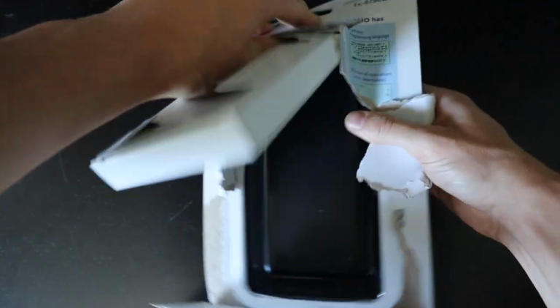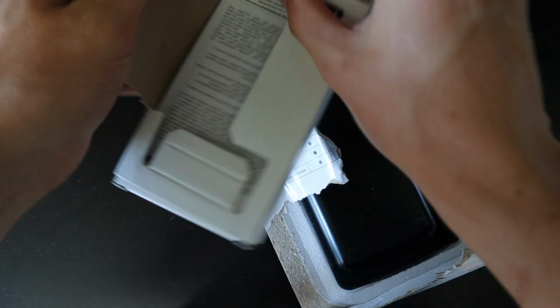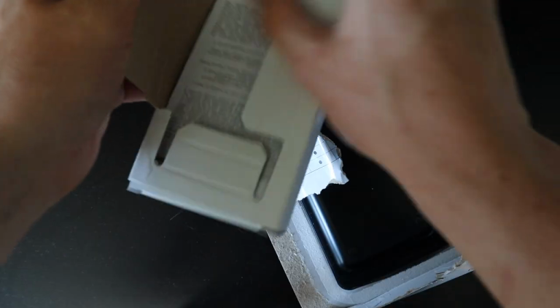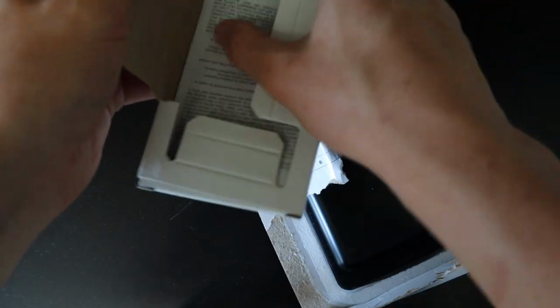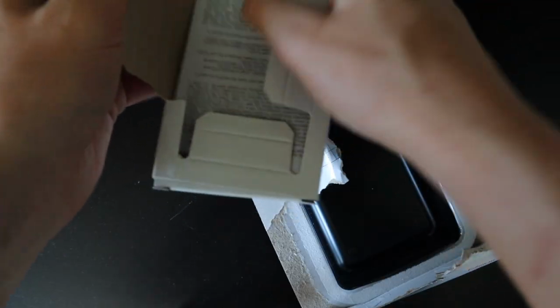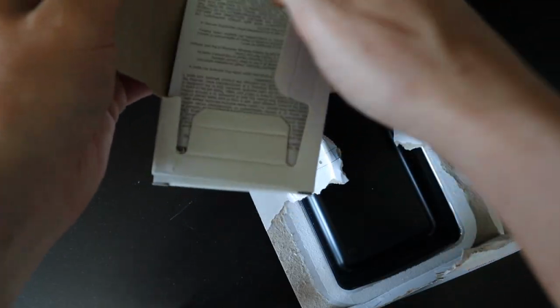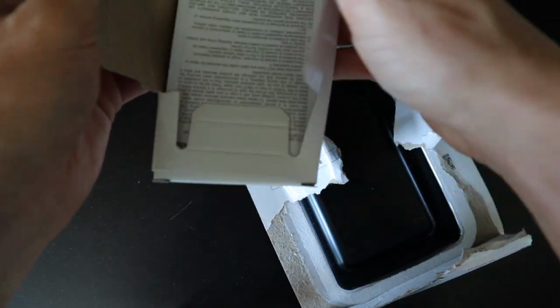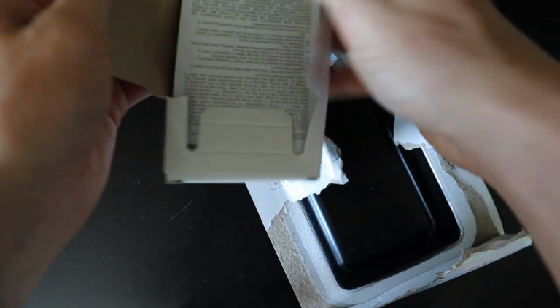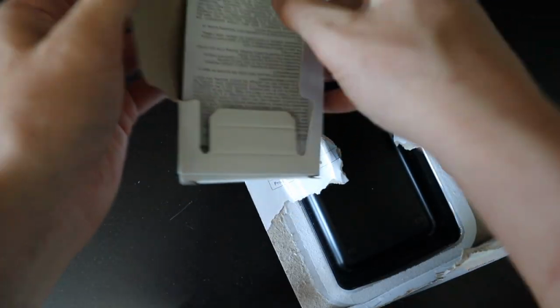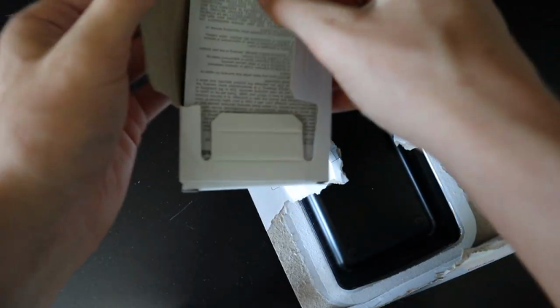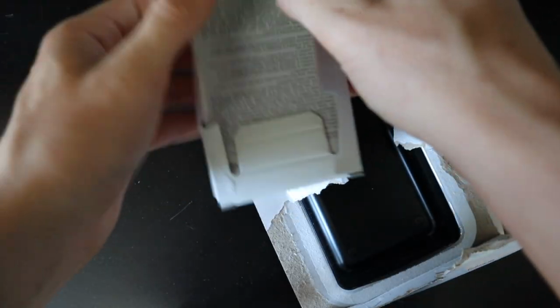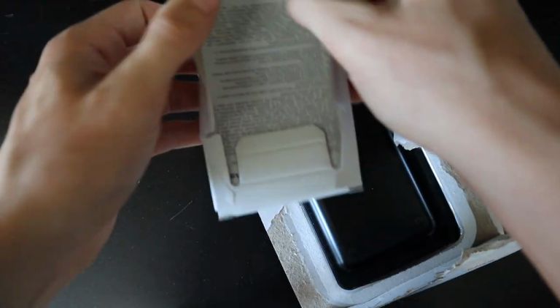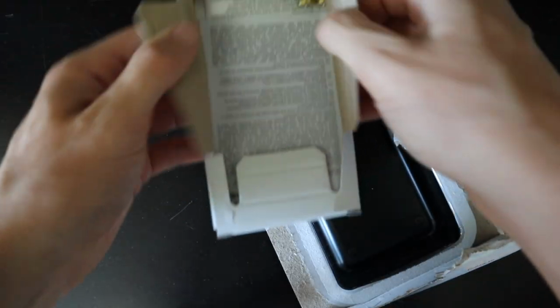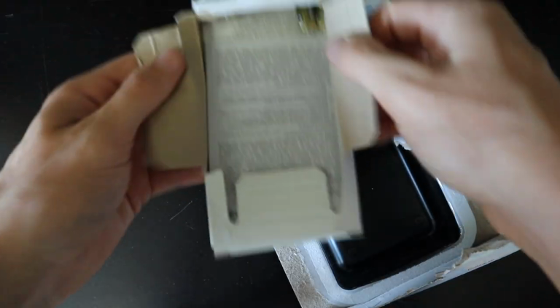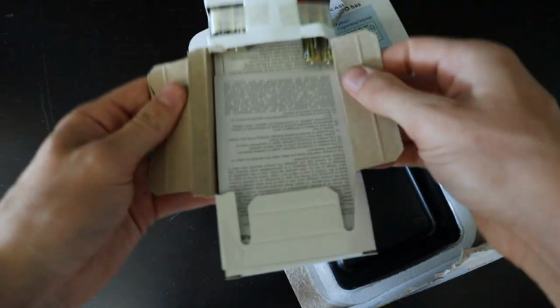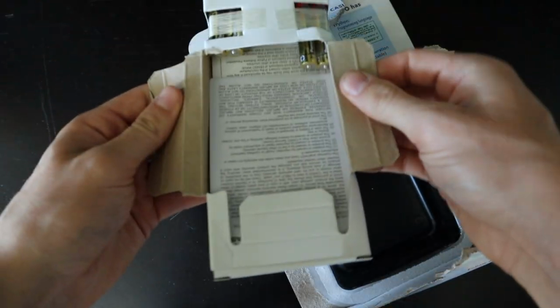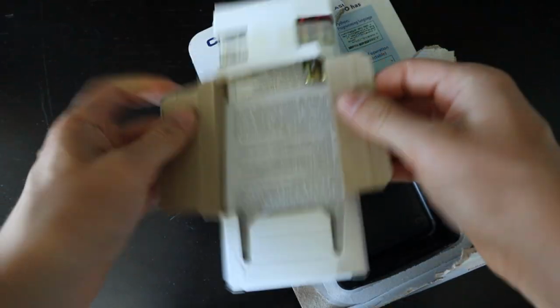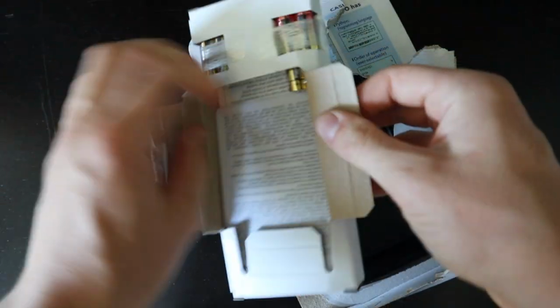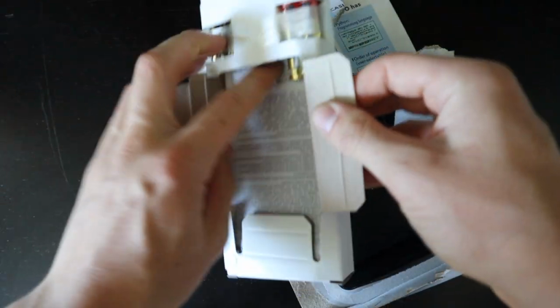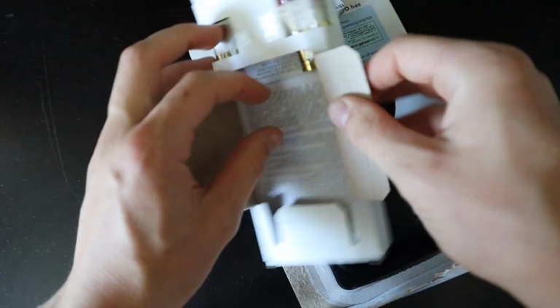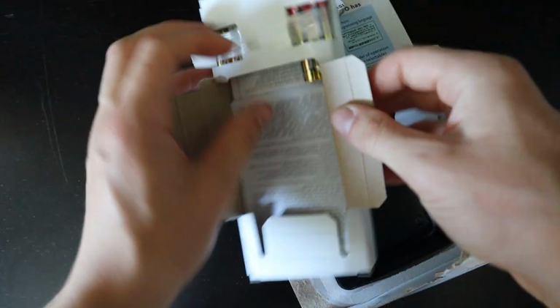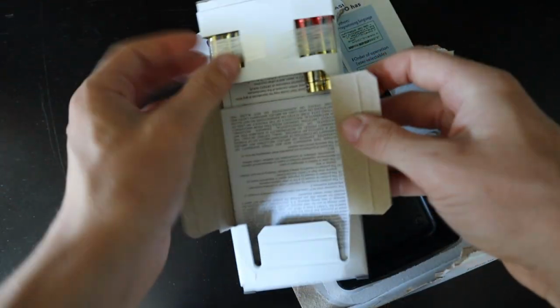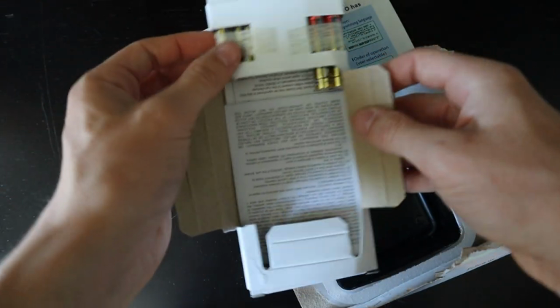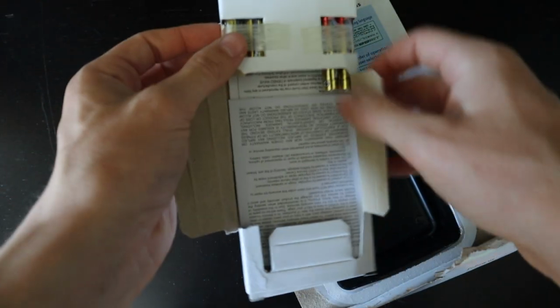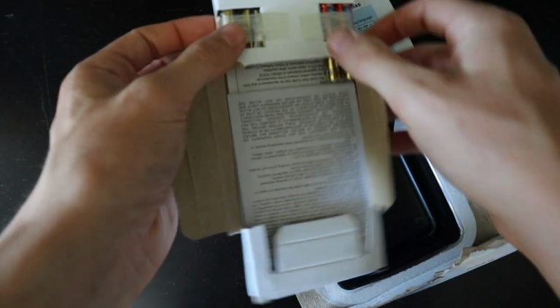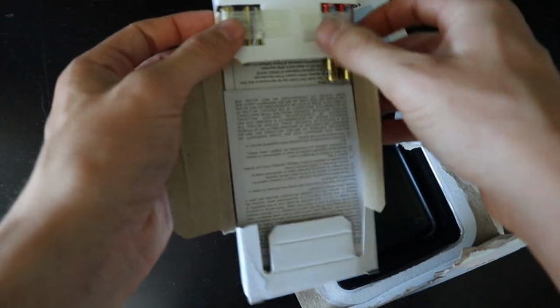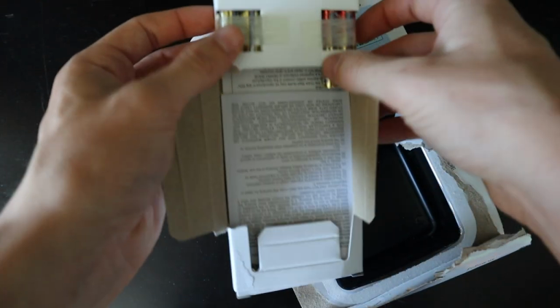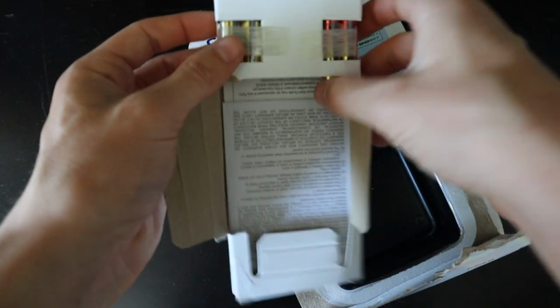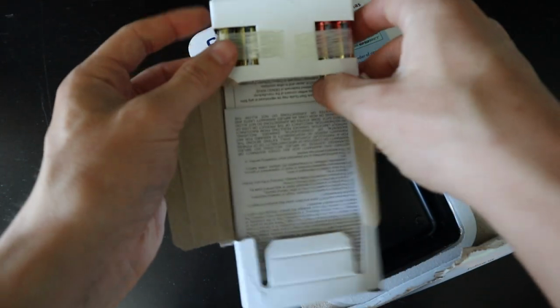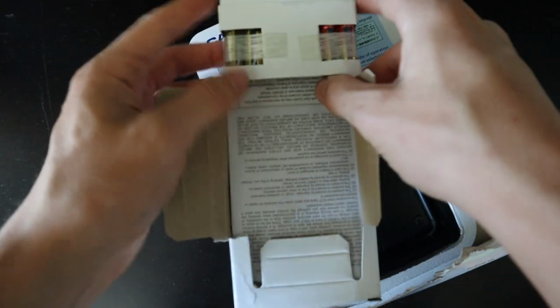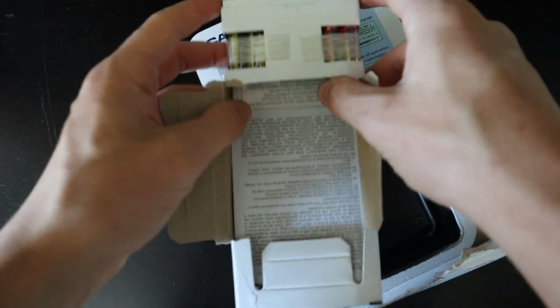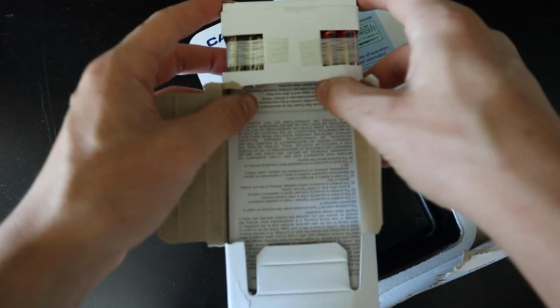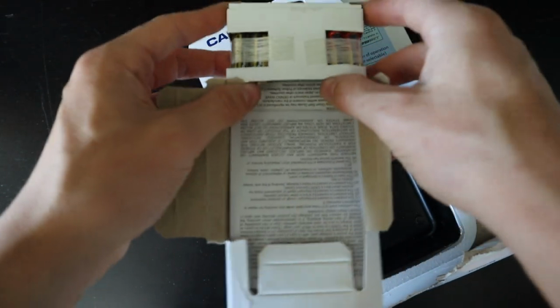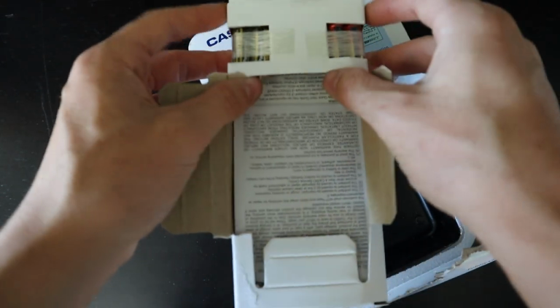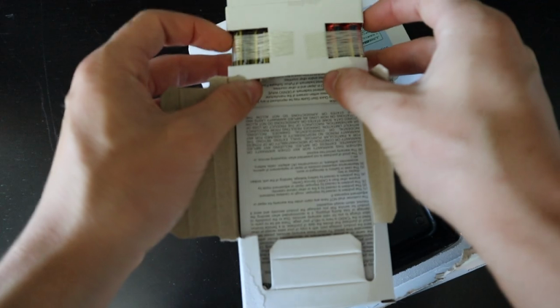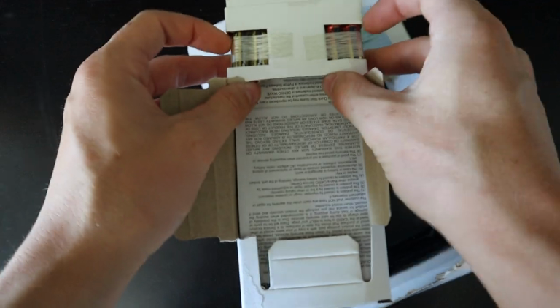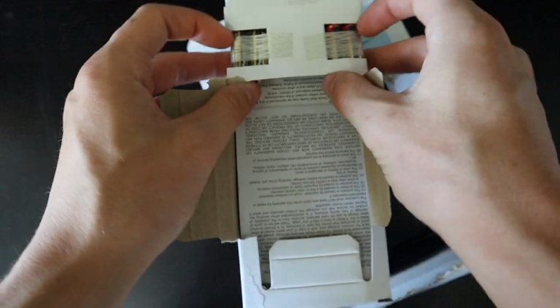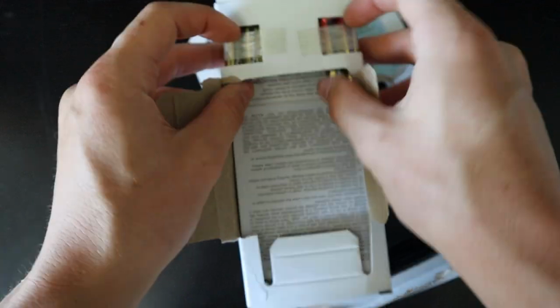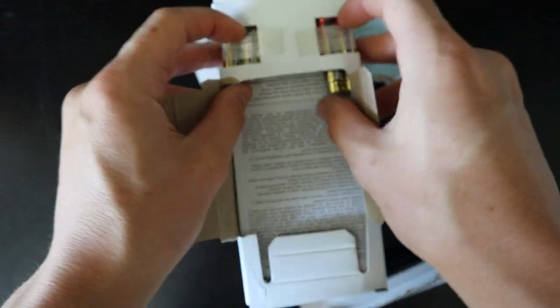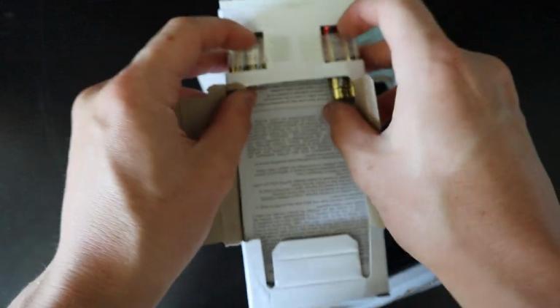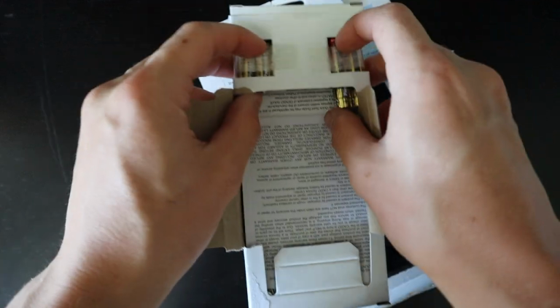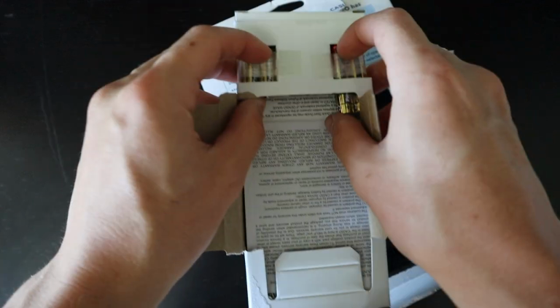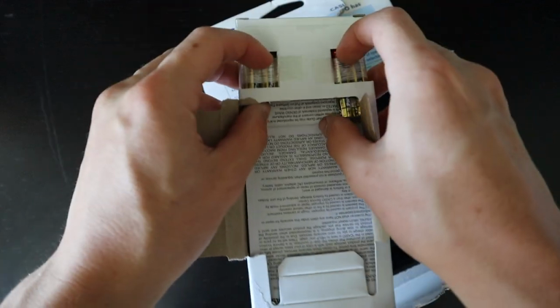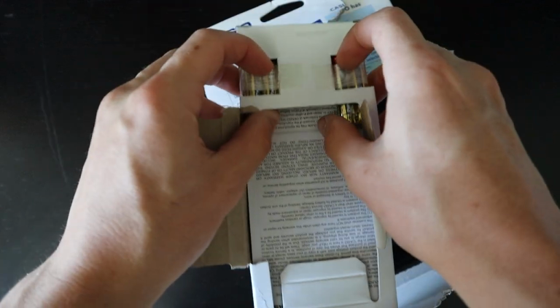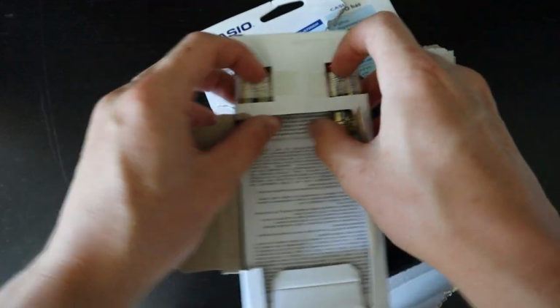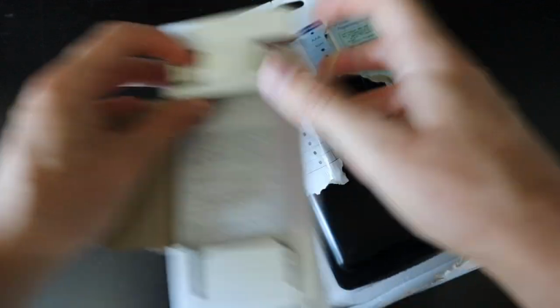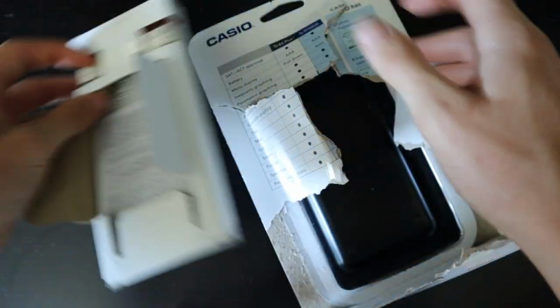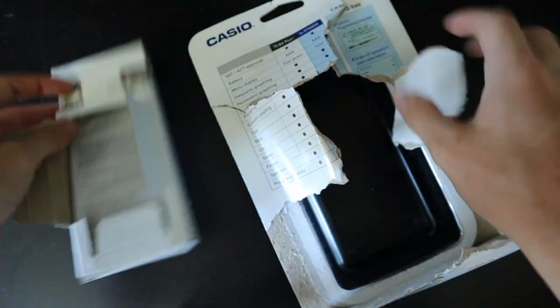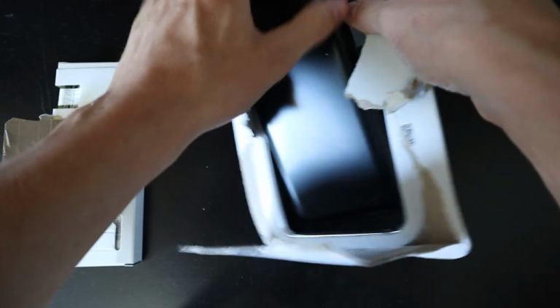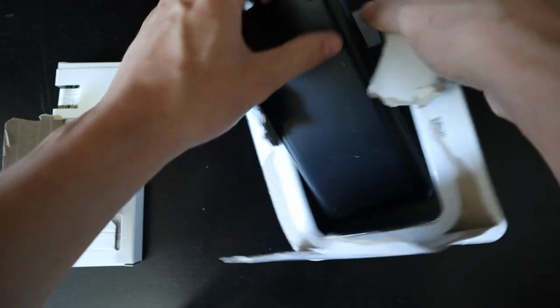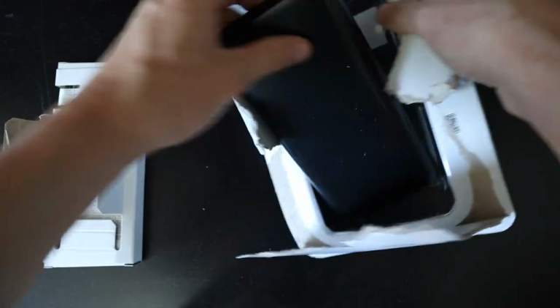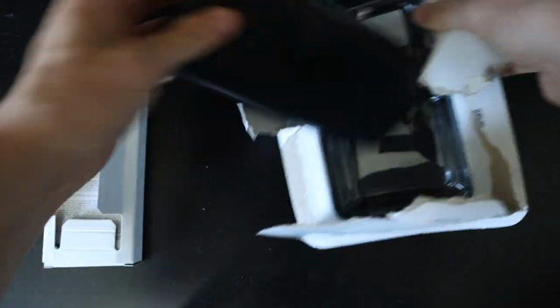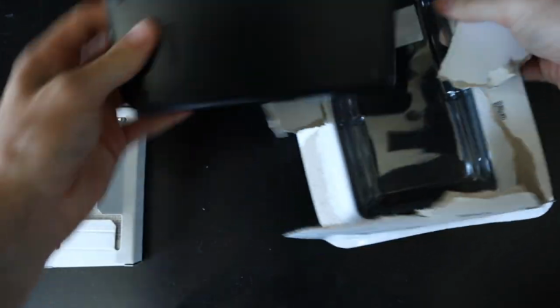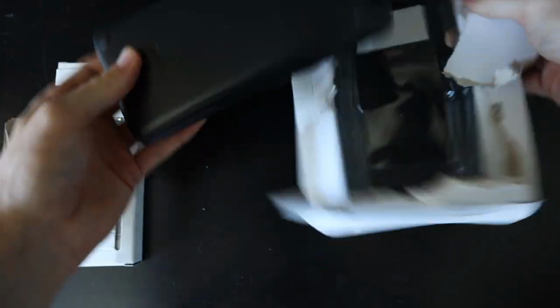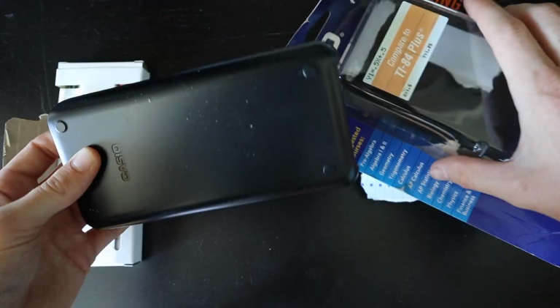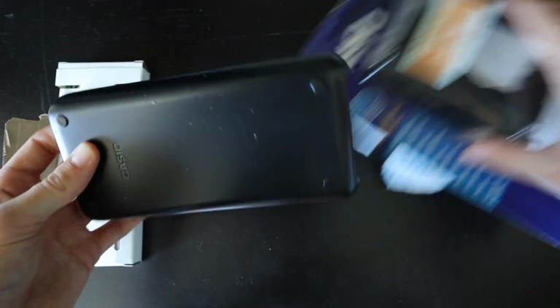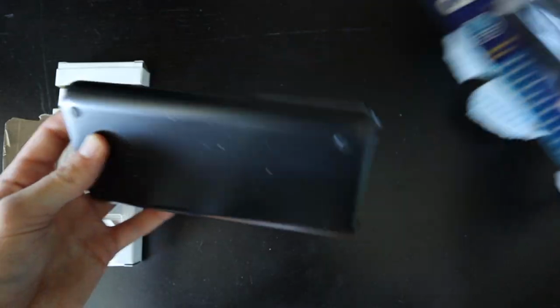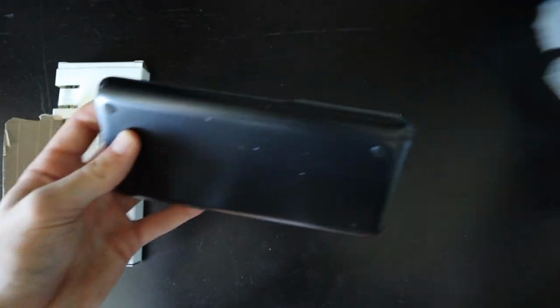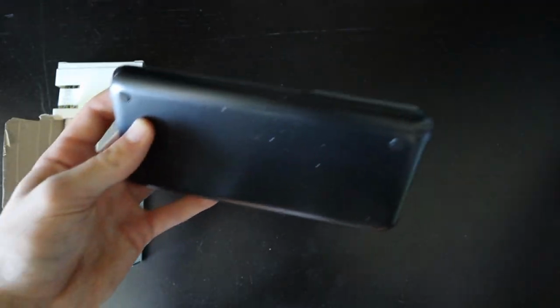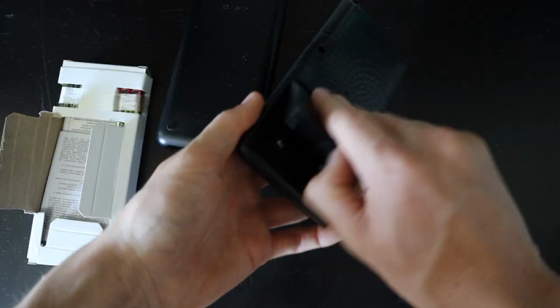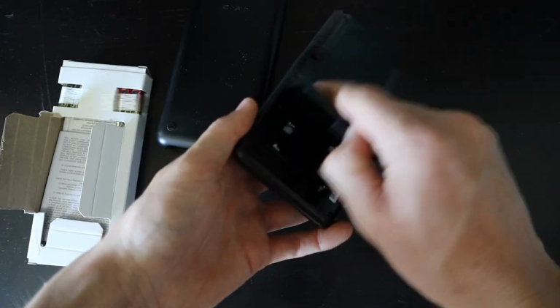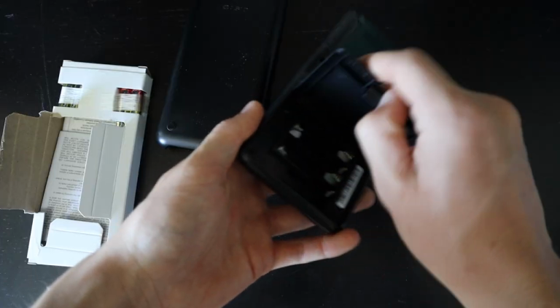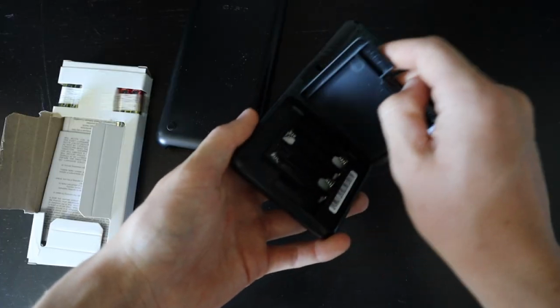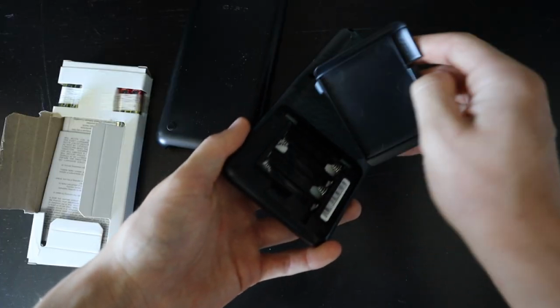Here is a bunch of paperwork, and batteries are included.